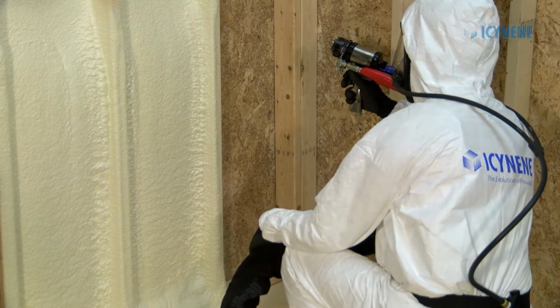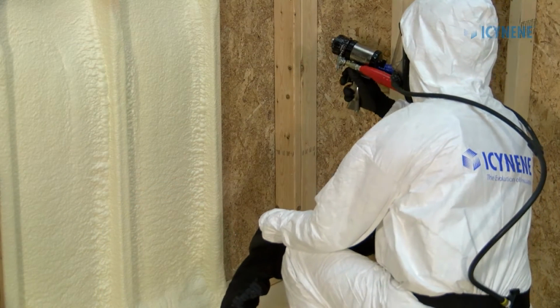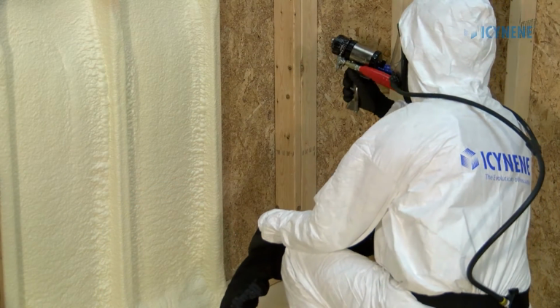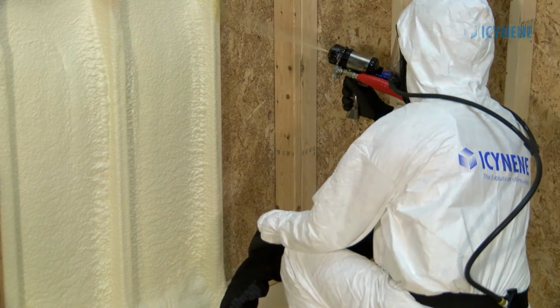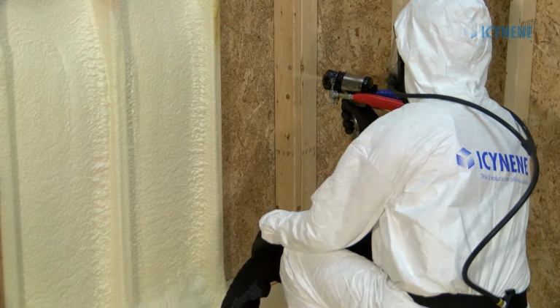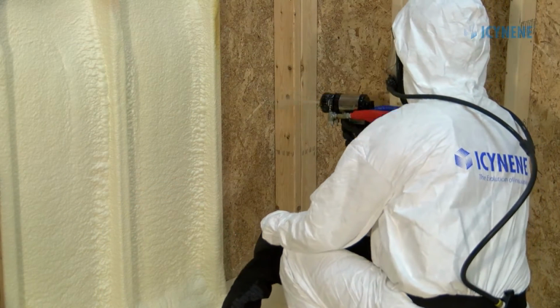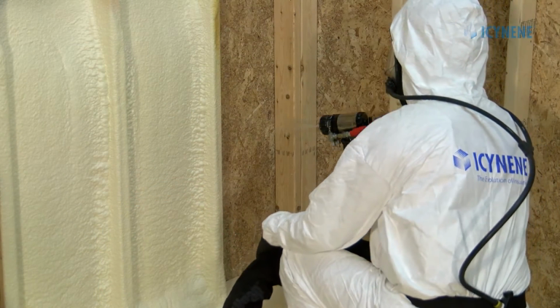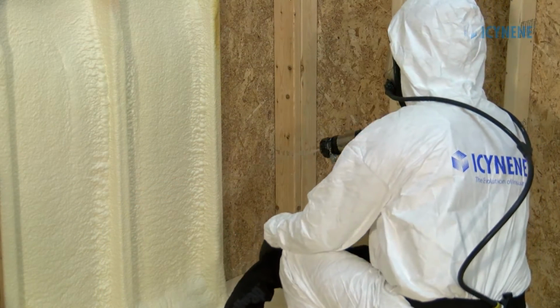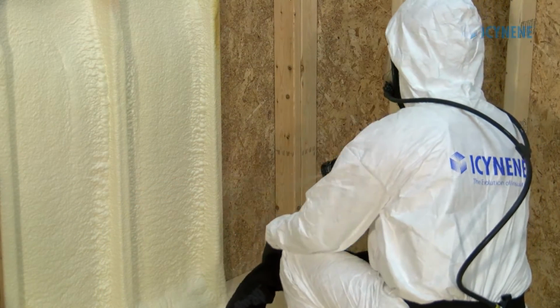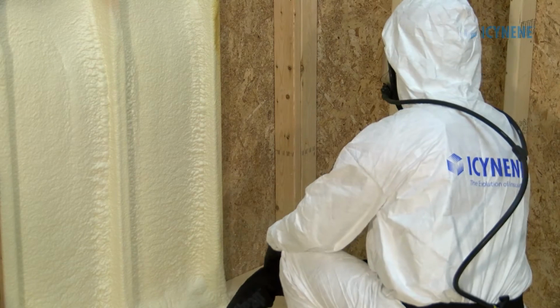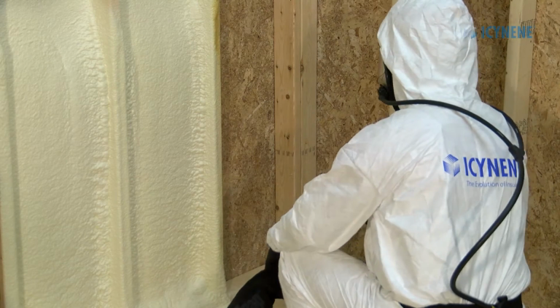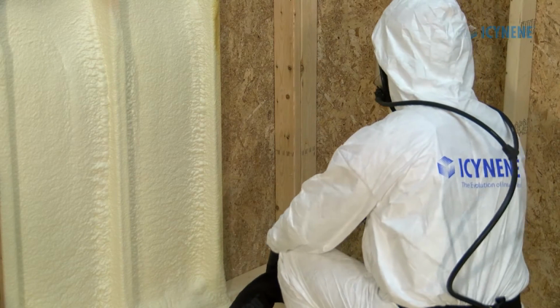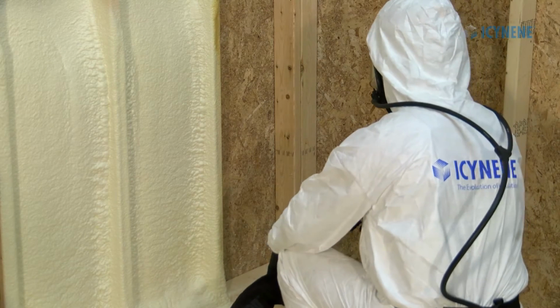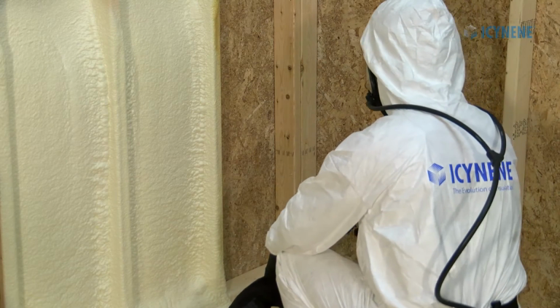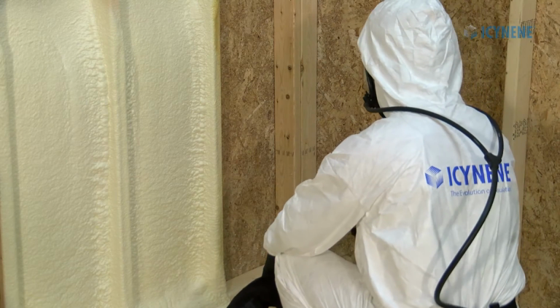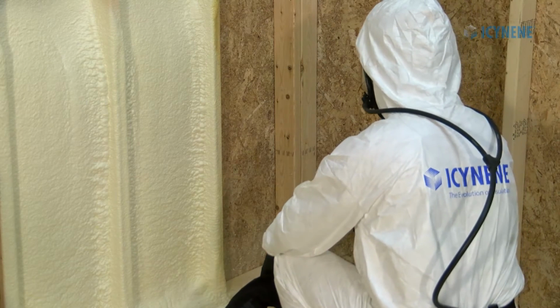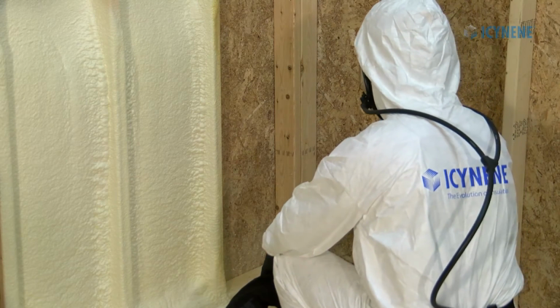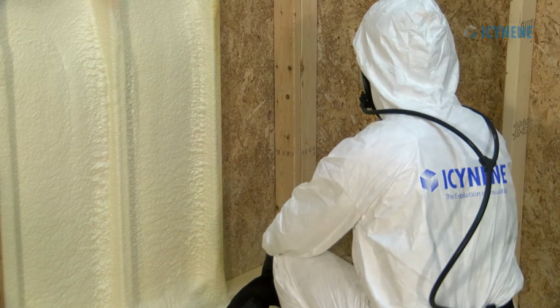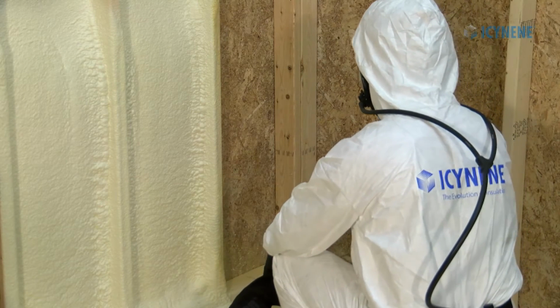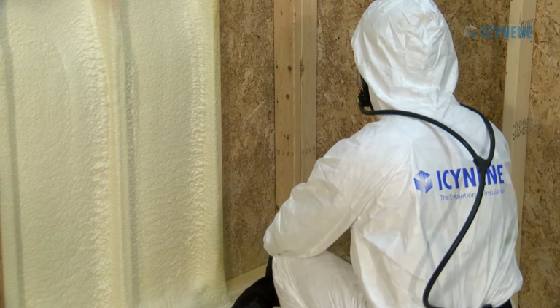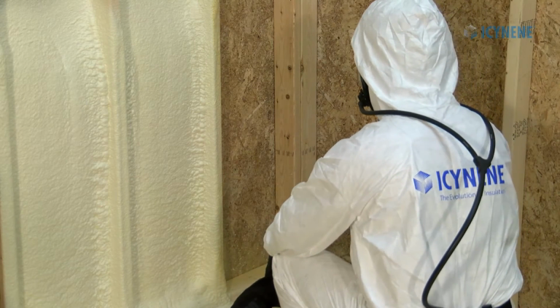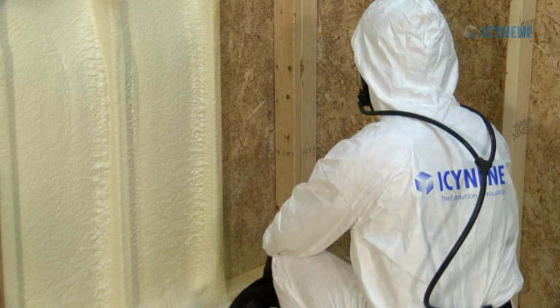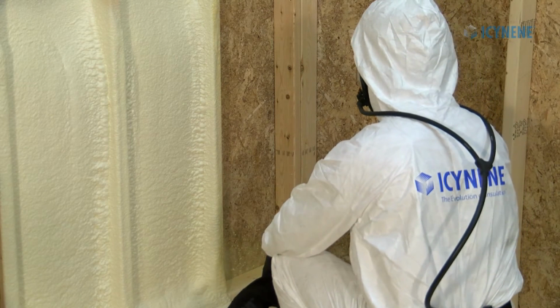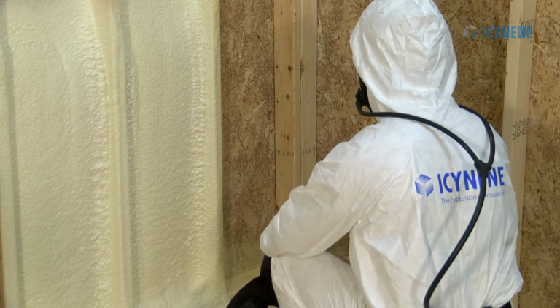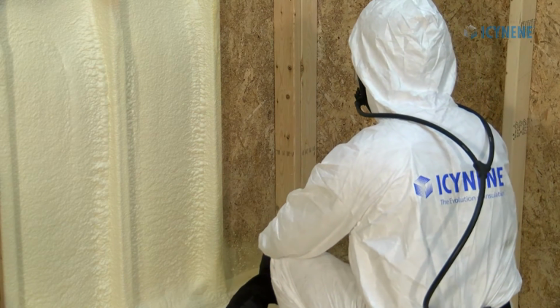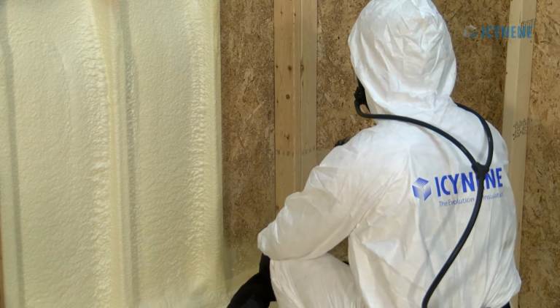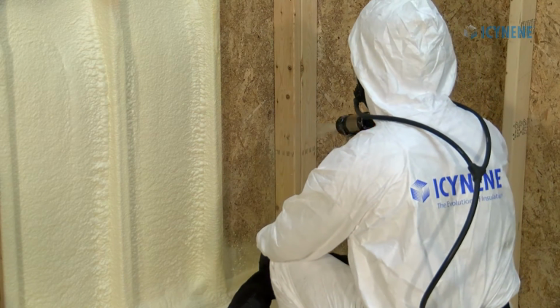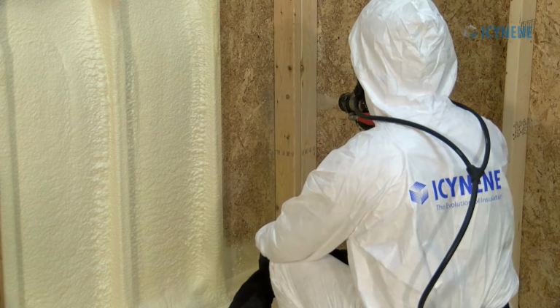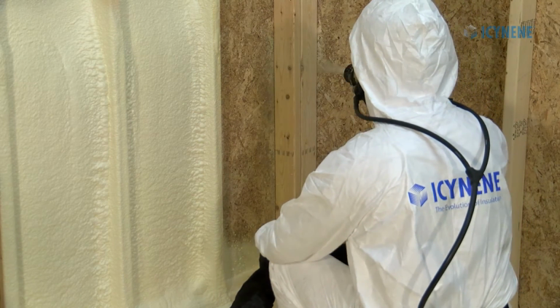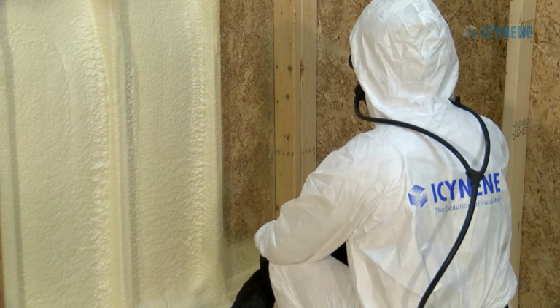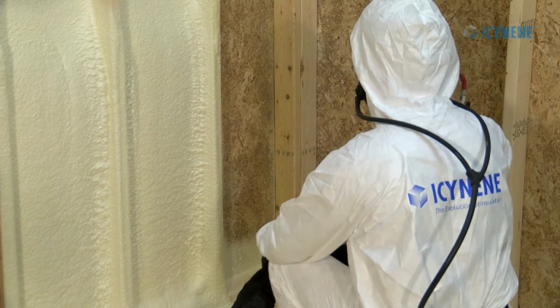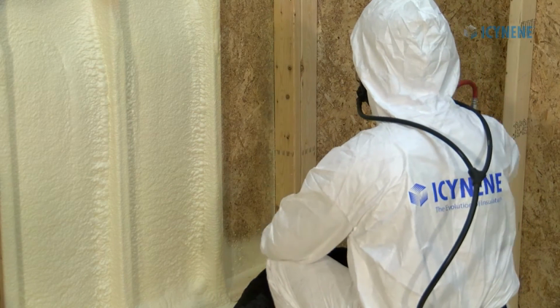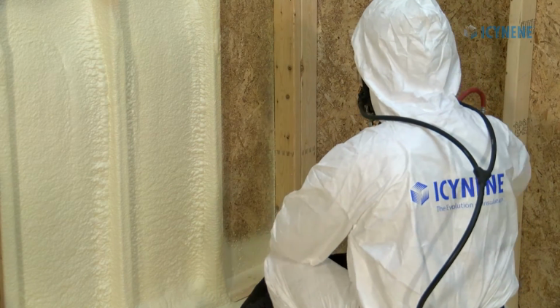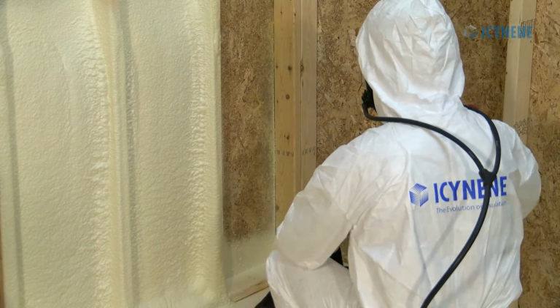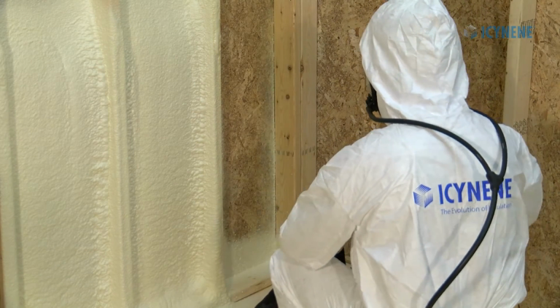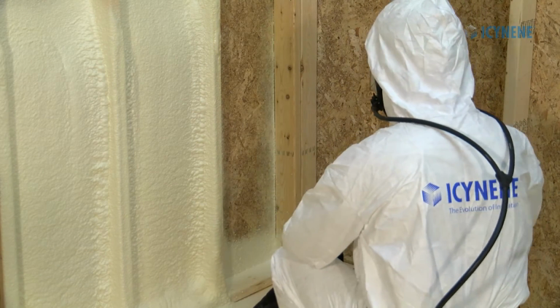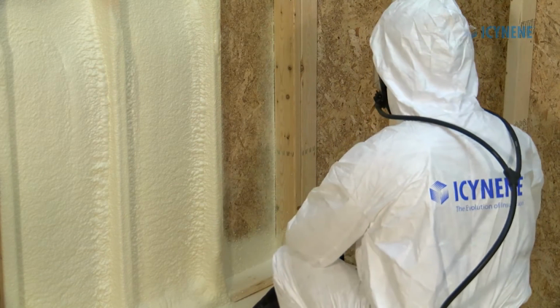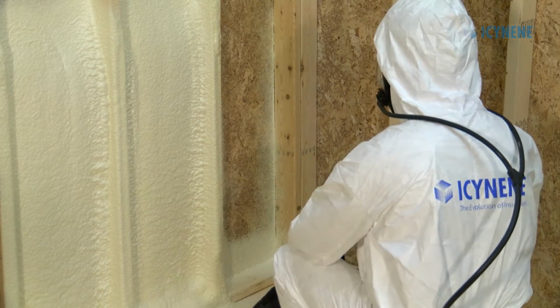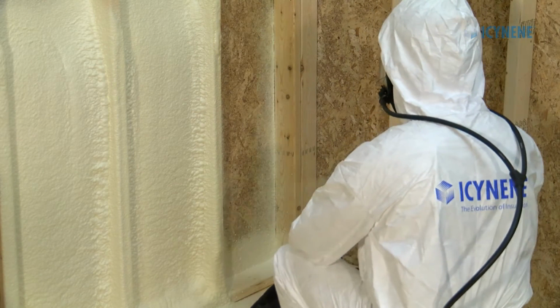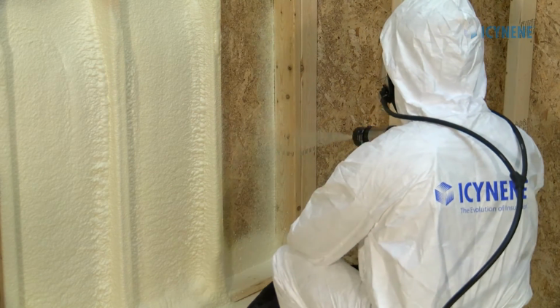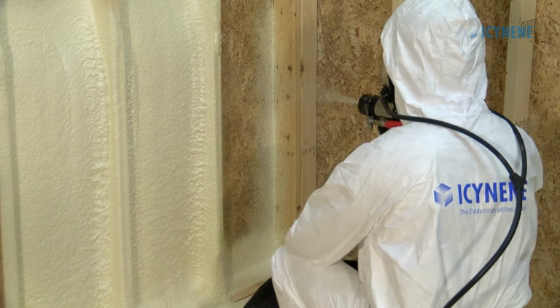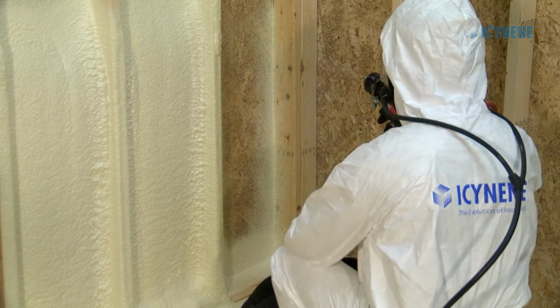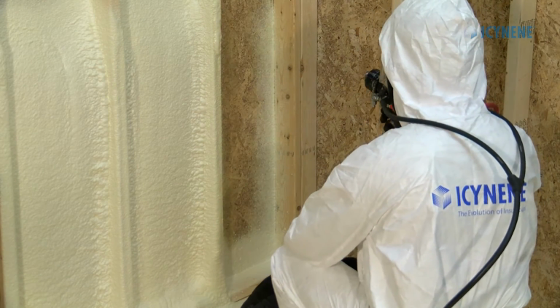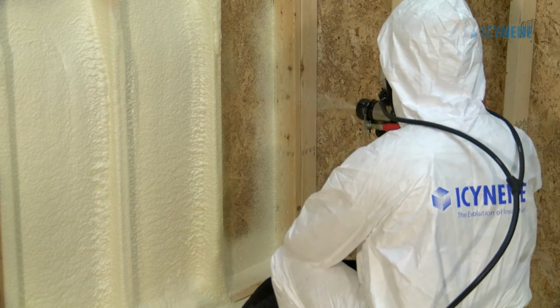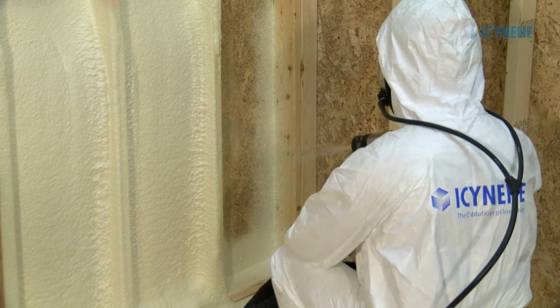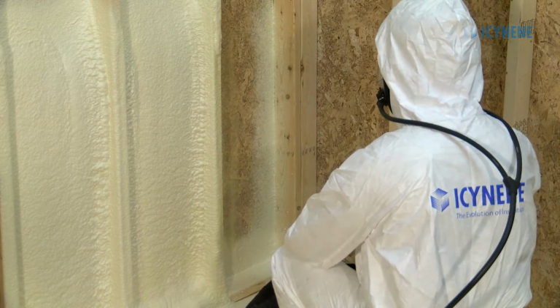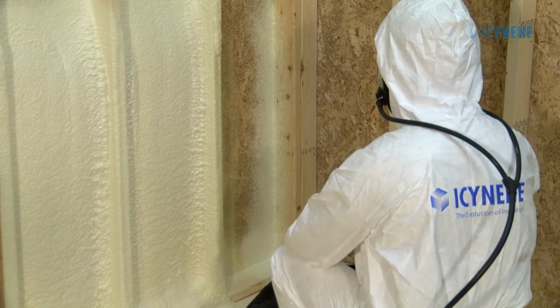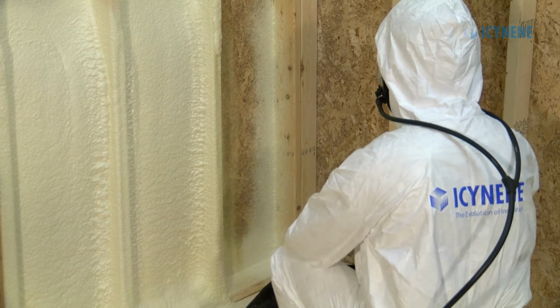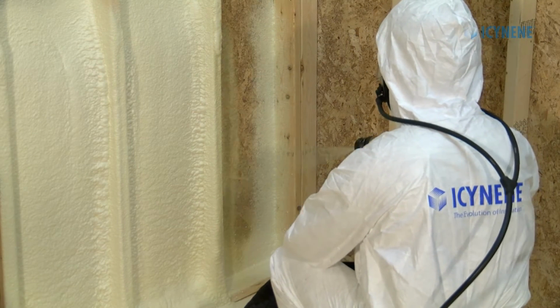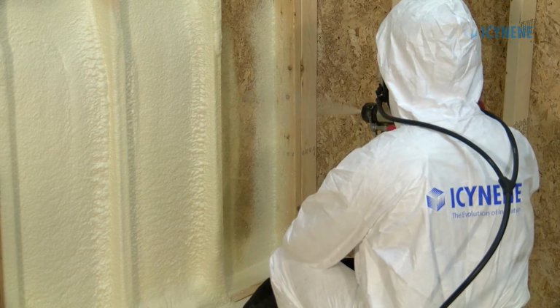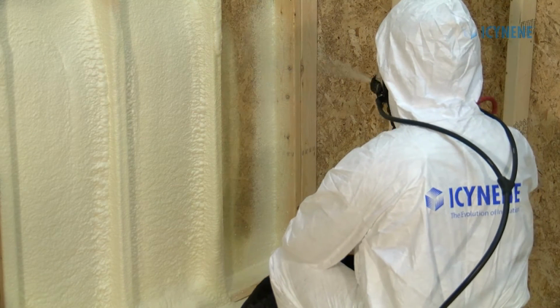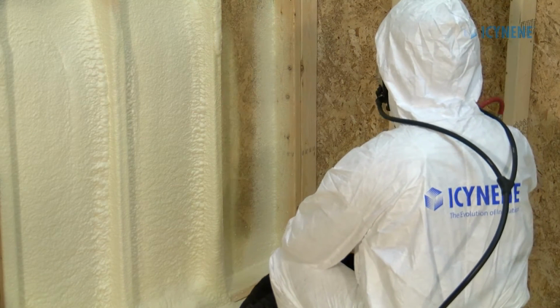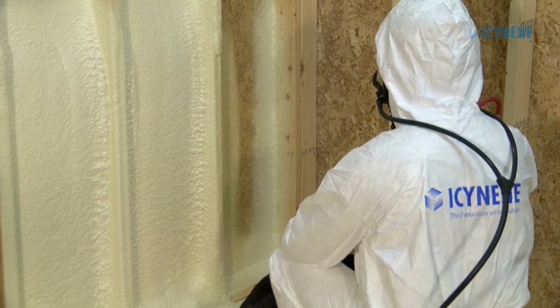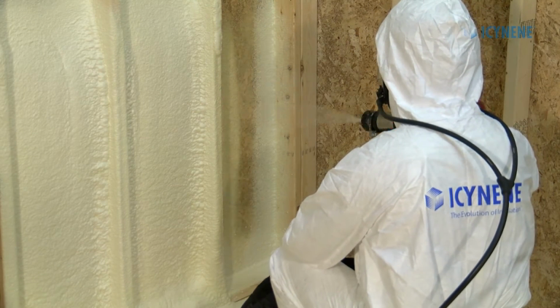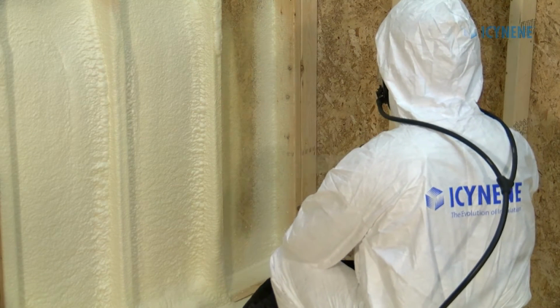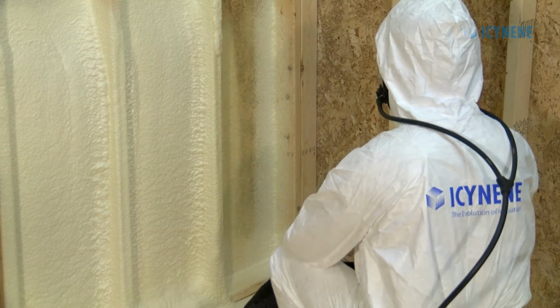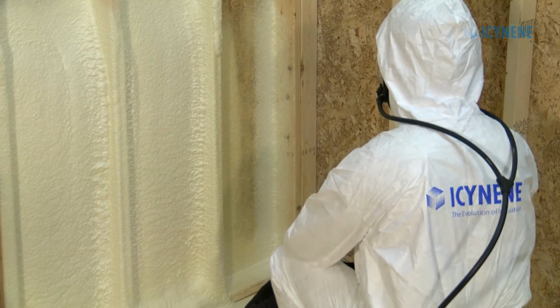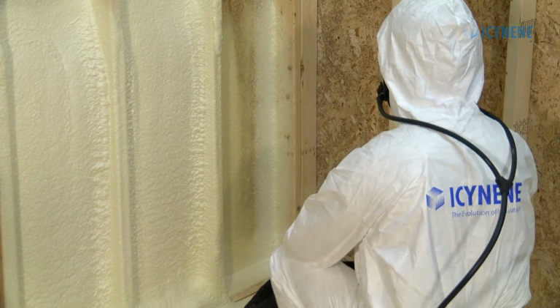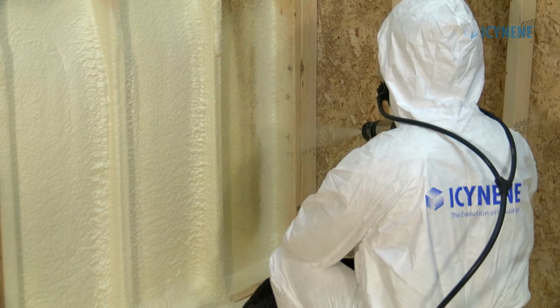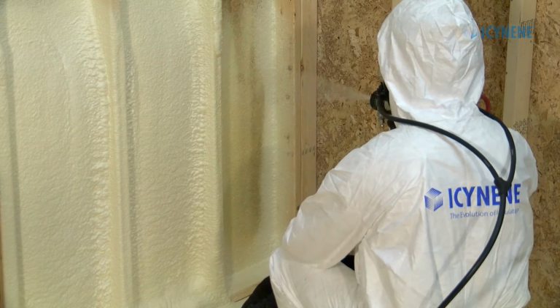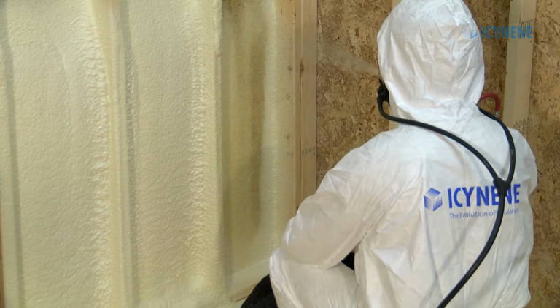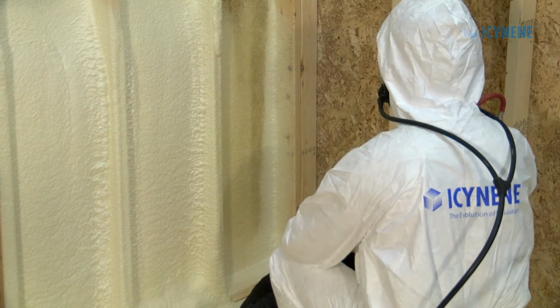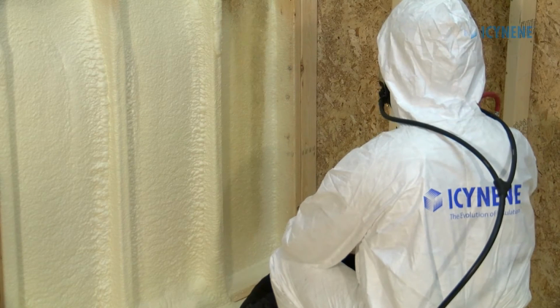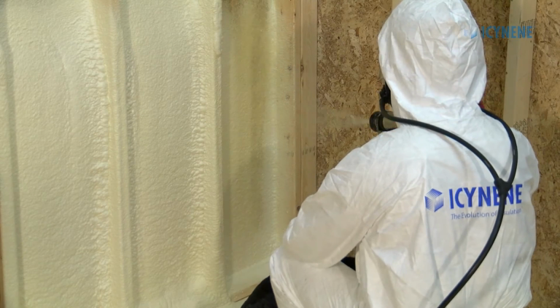Following these steps will ensure that you and your crews are protected at all times when spraying Isonene foams.